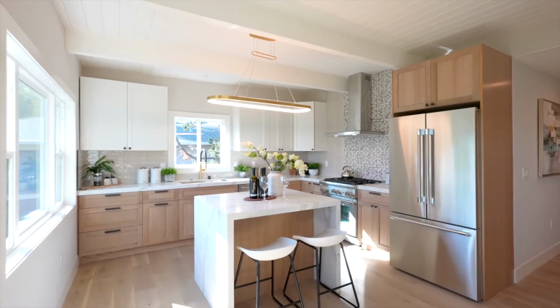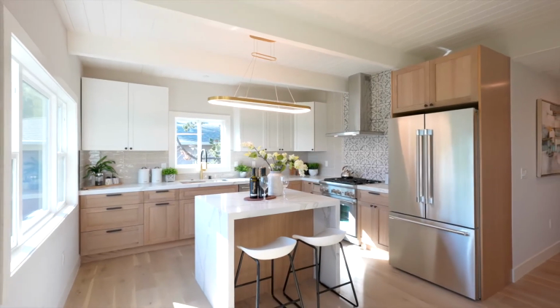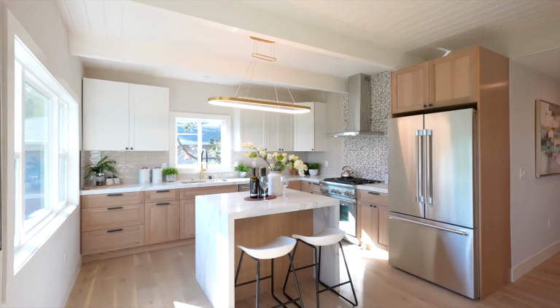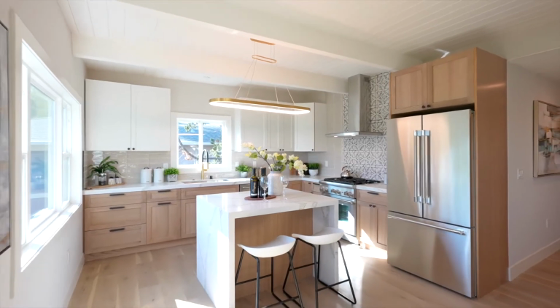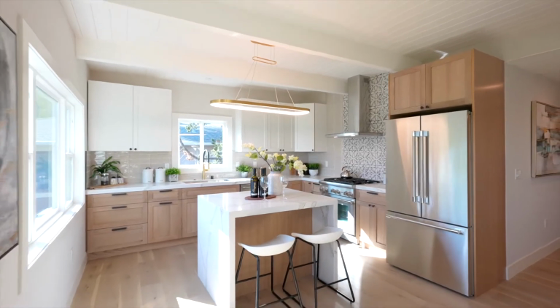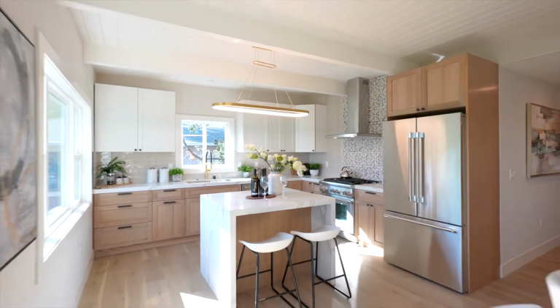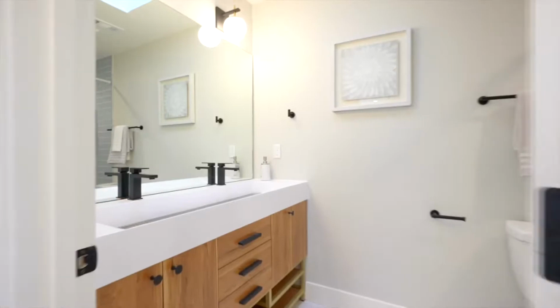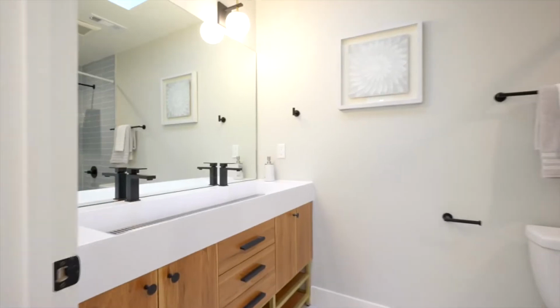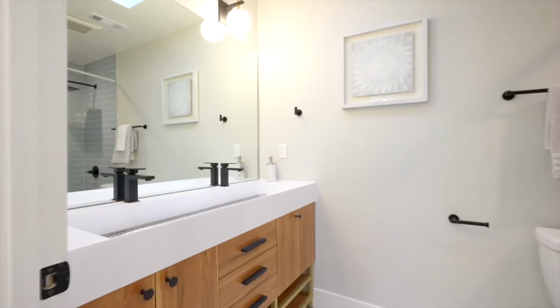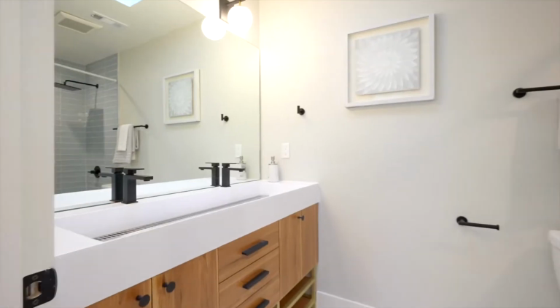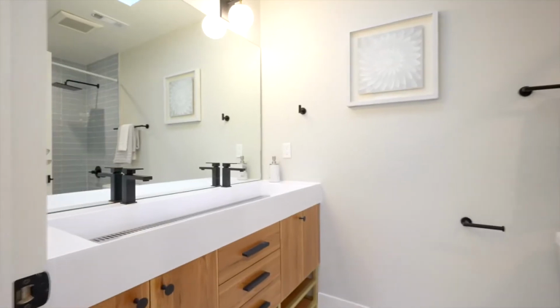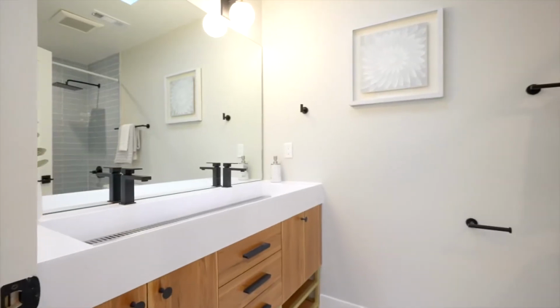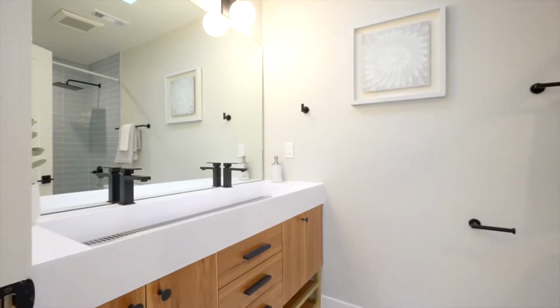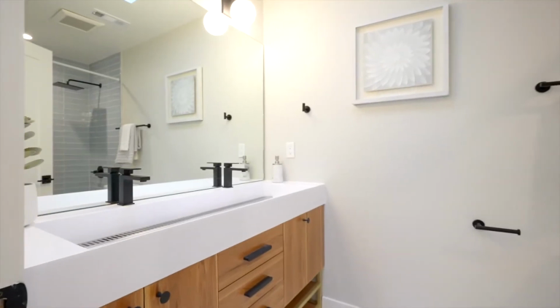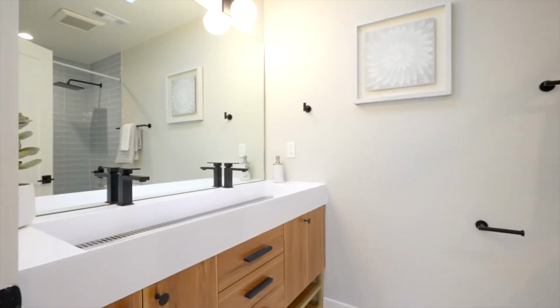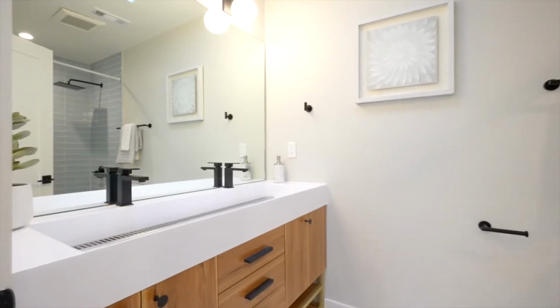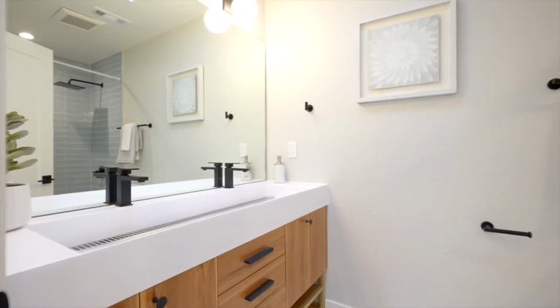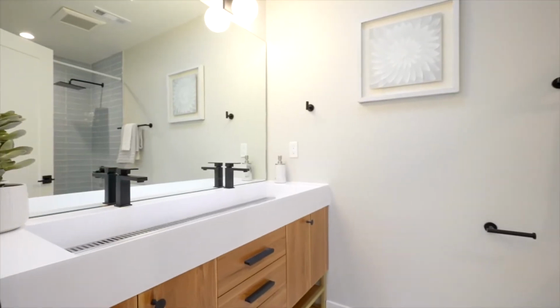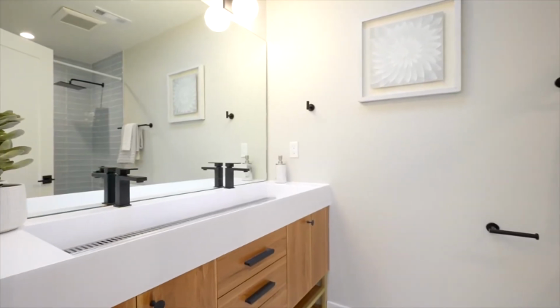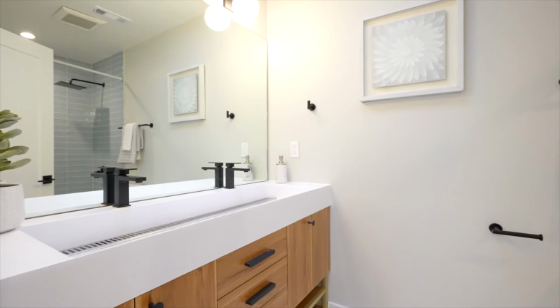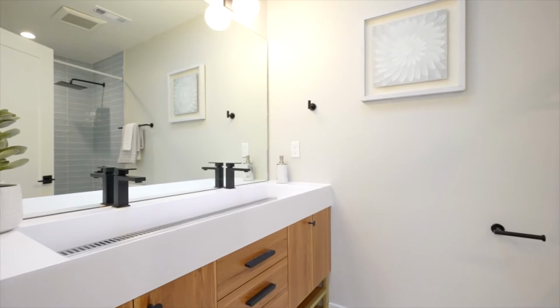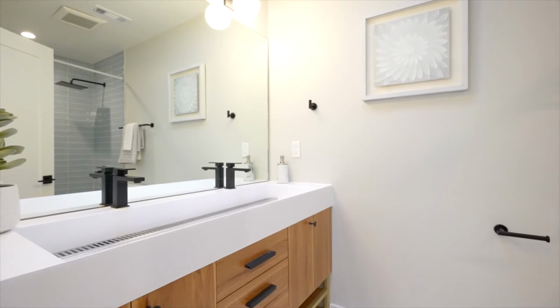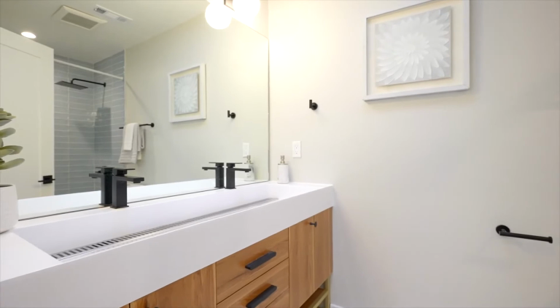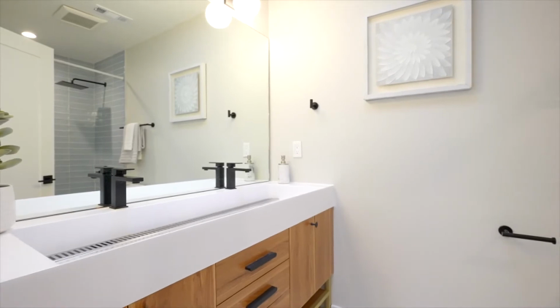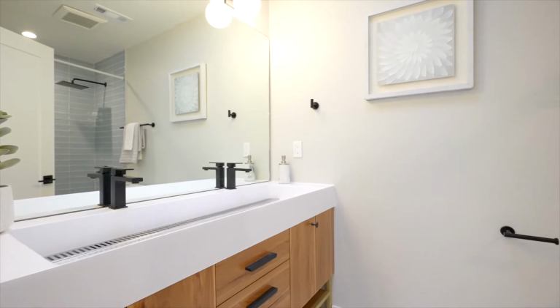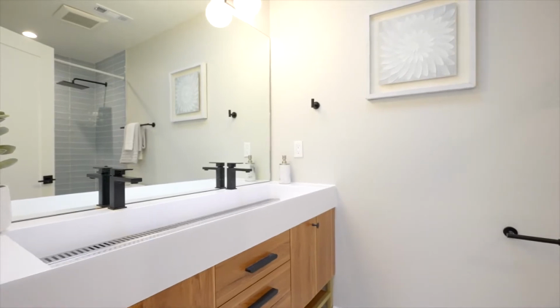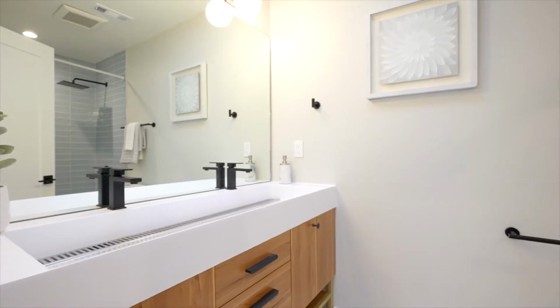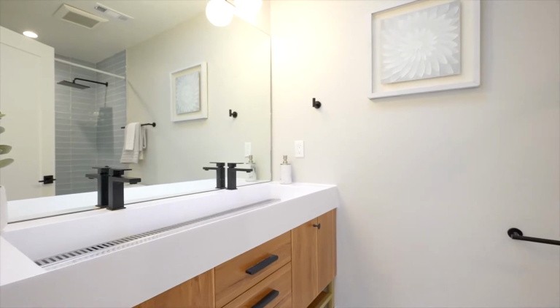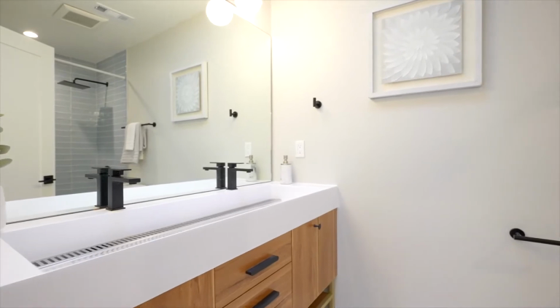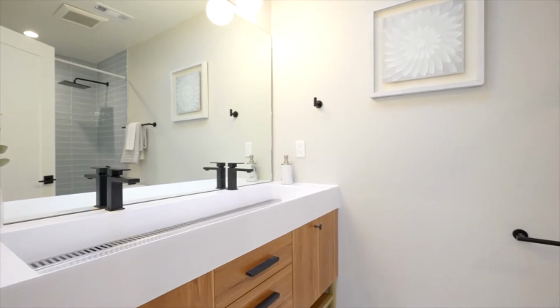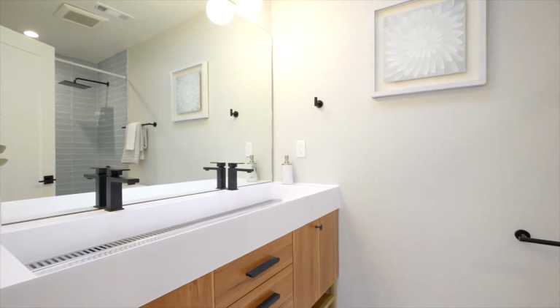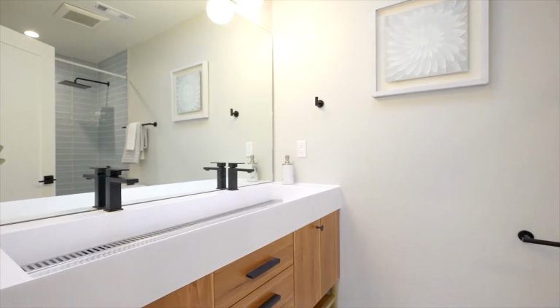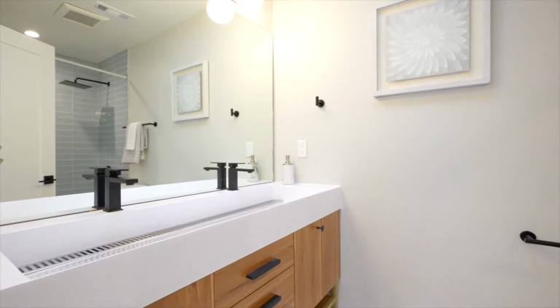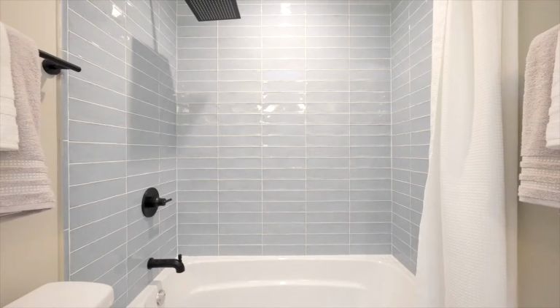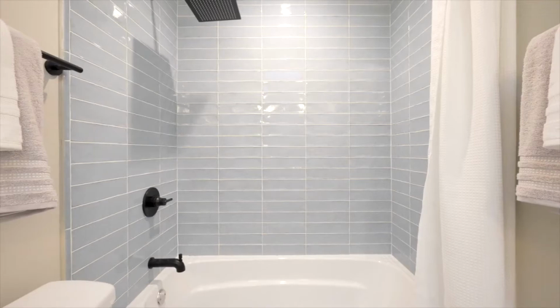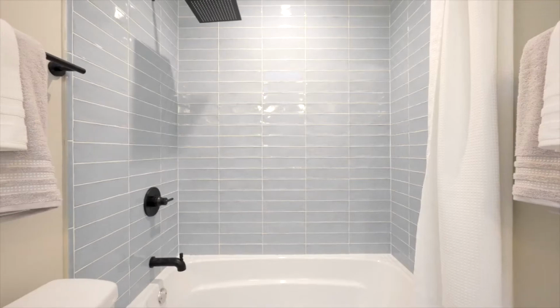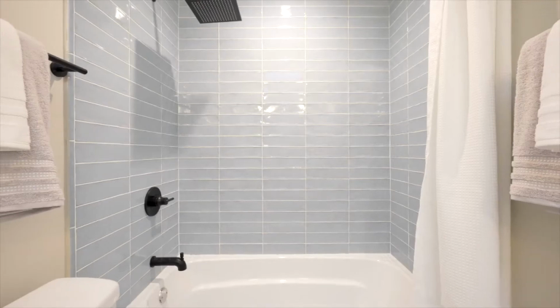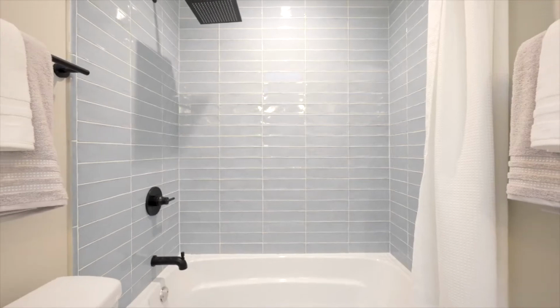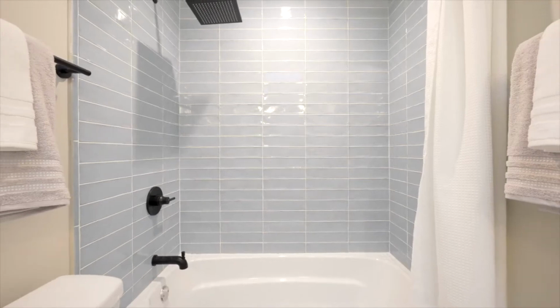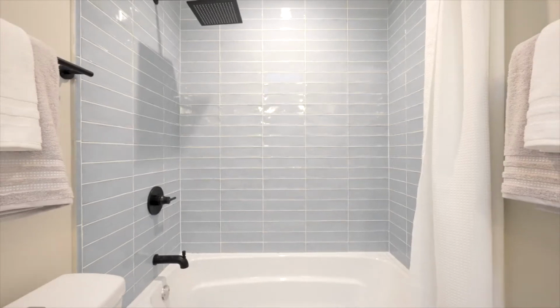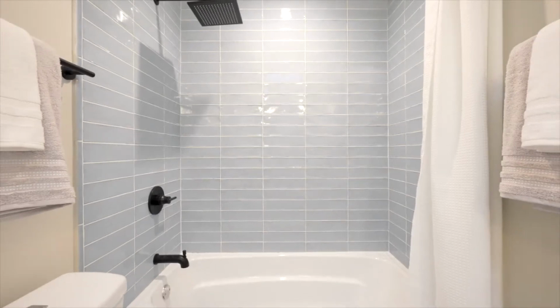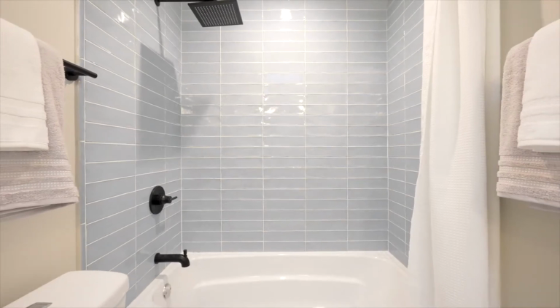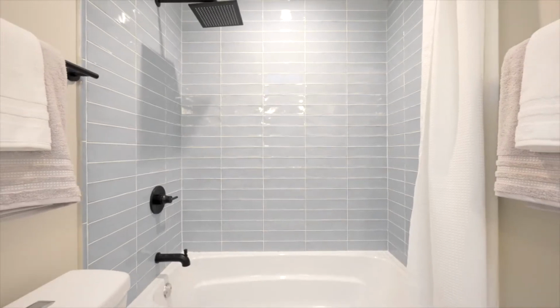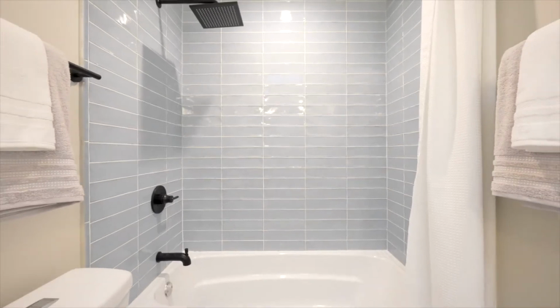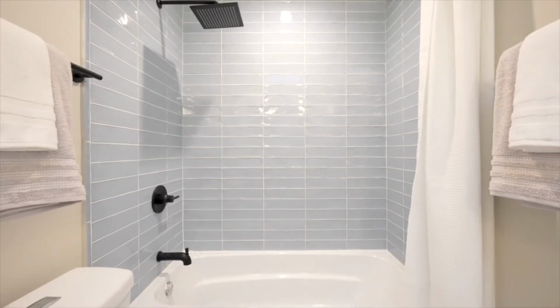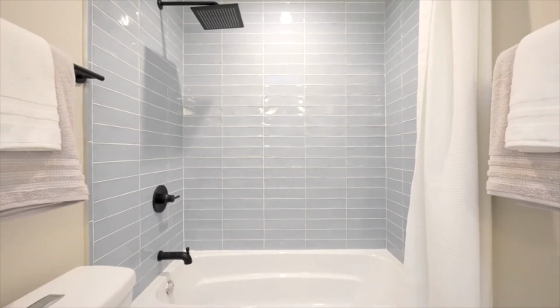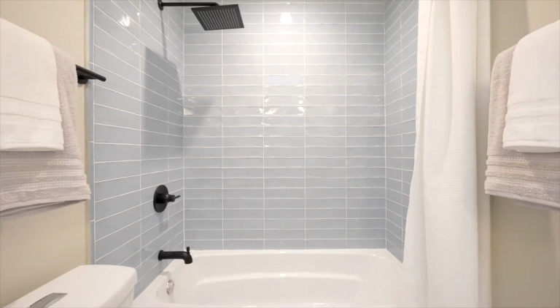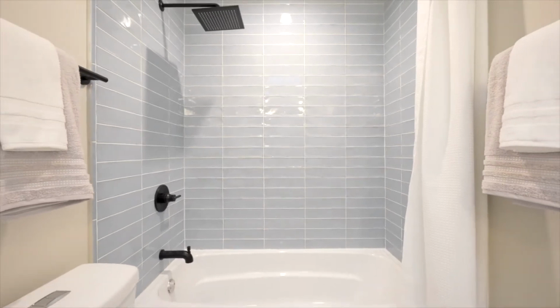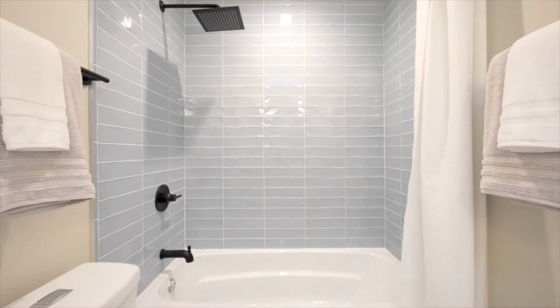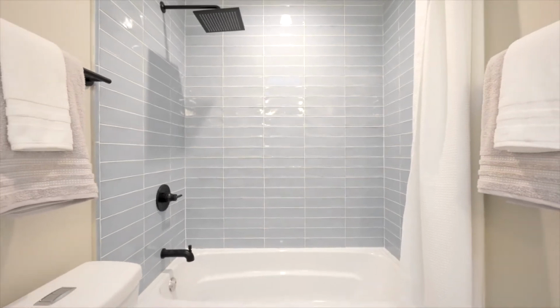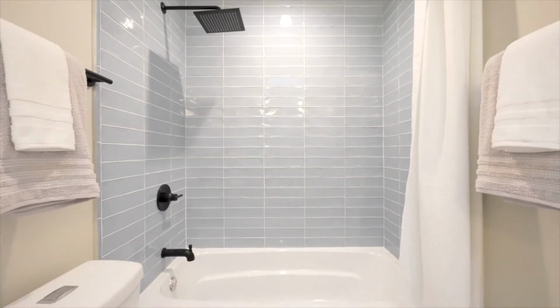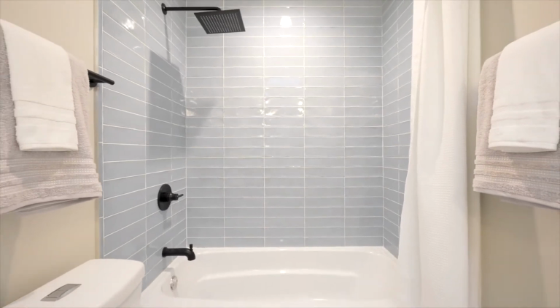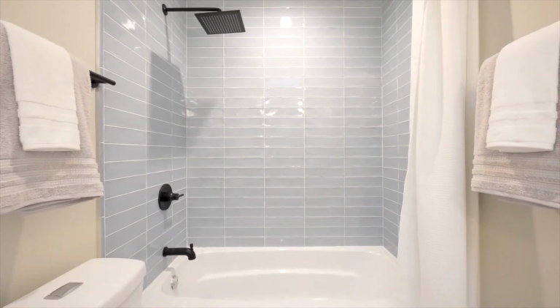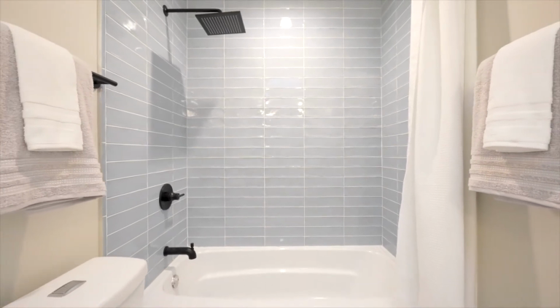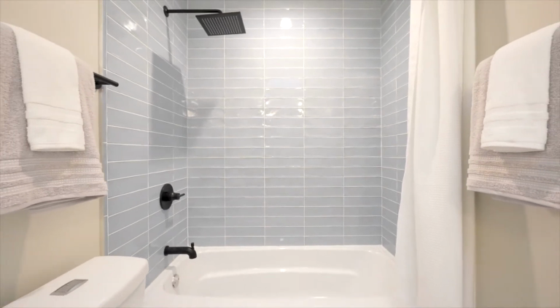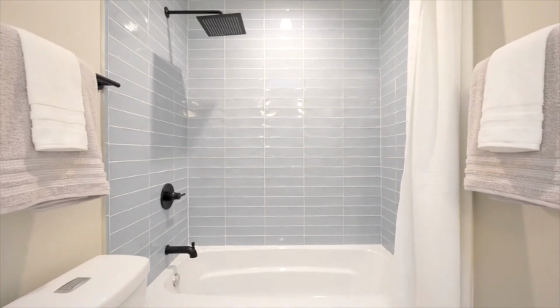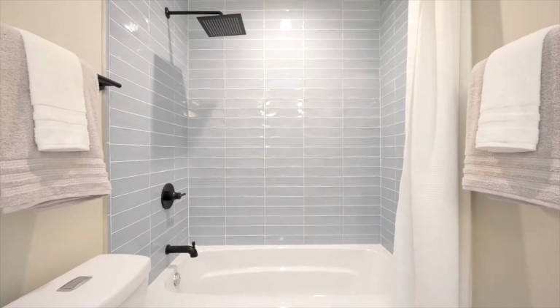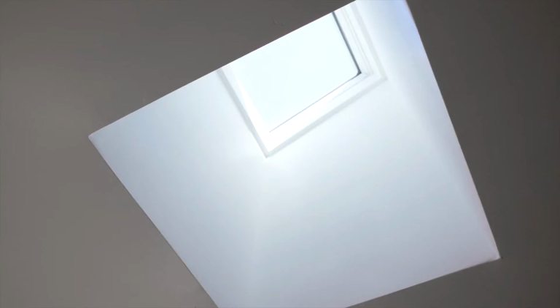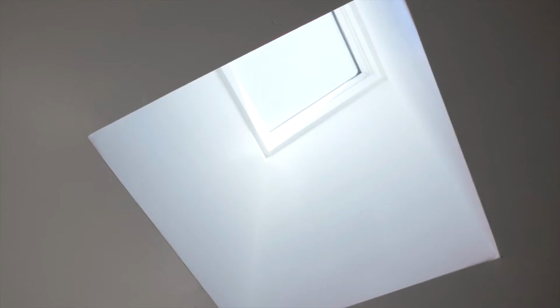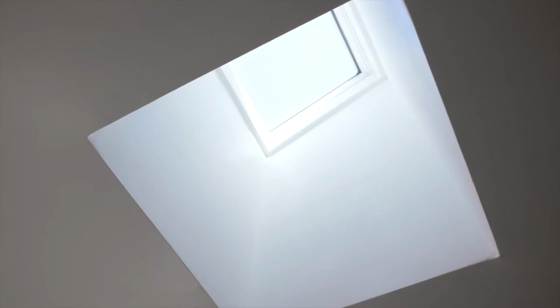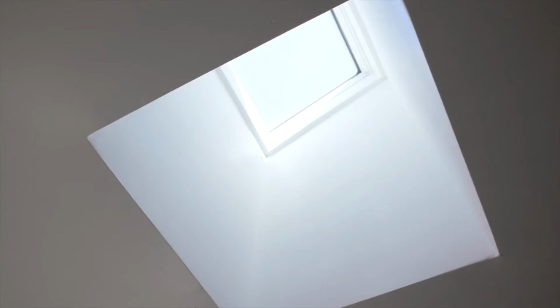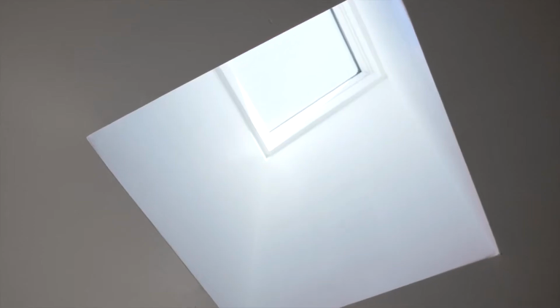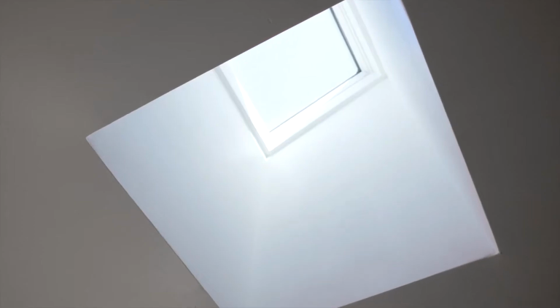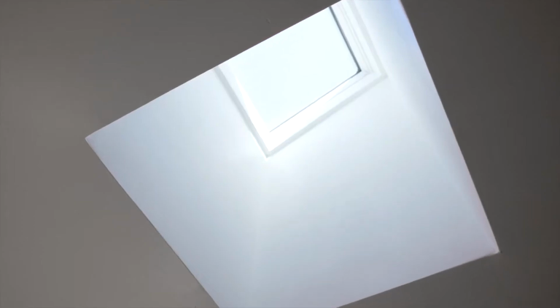The hallway bathroom features a double vanity with custom countertops, shower over tub with custom ceramic tiles, and a beautiful skylight.